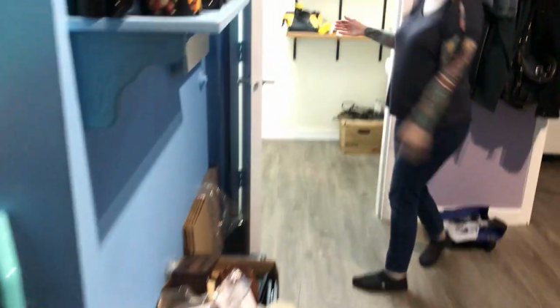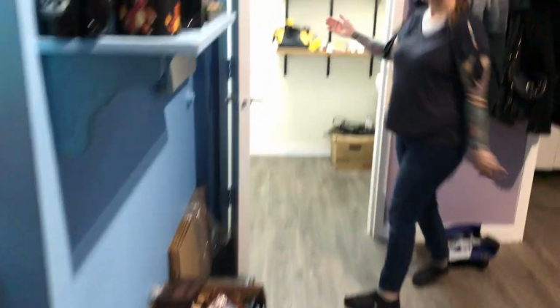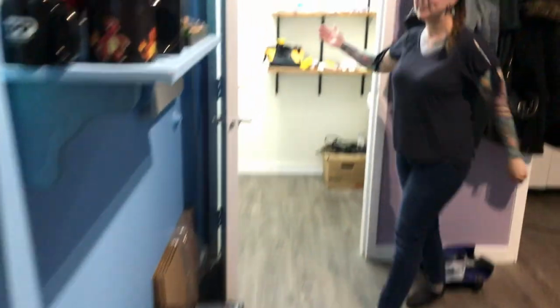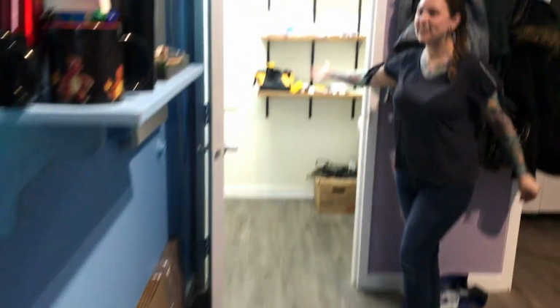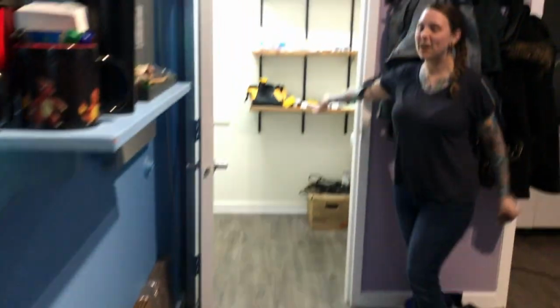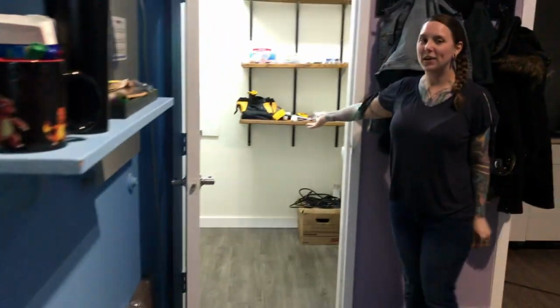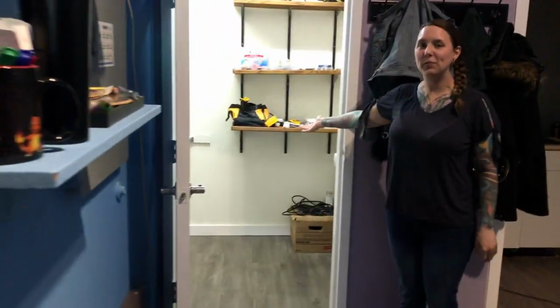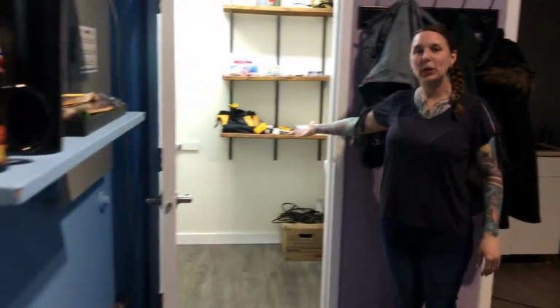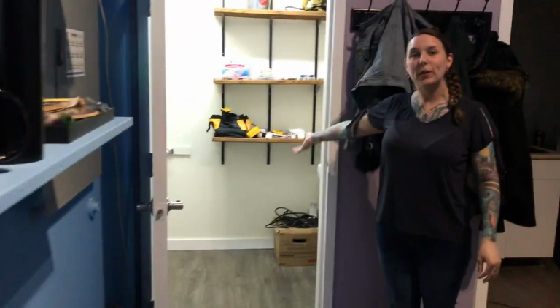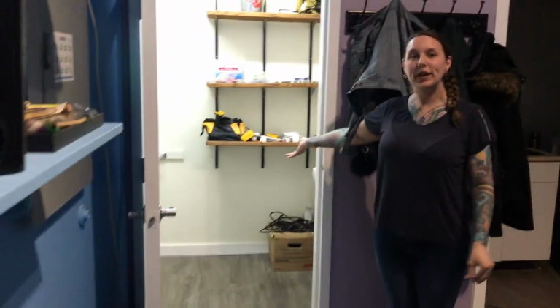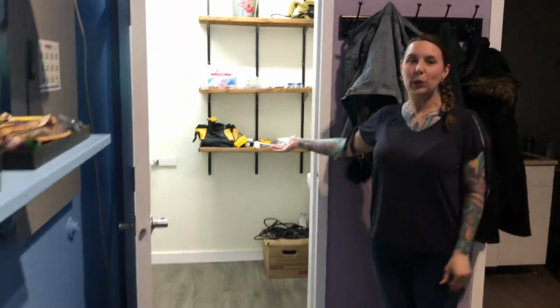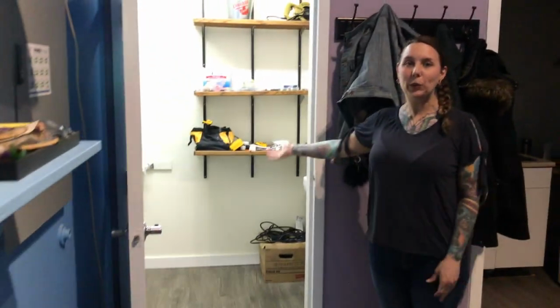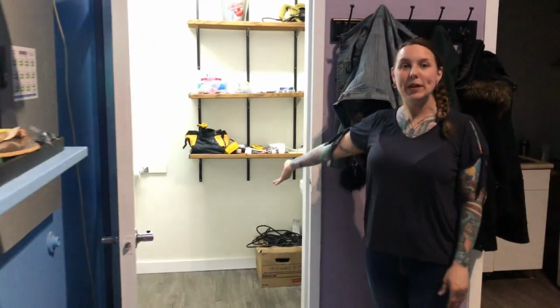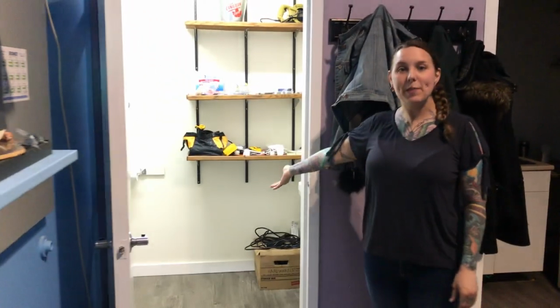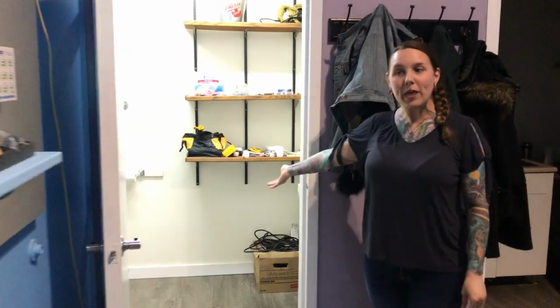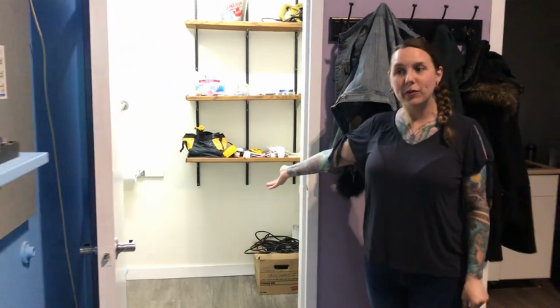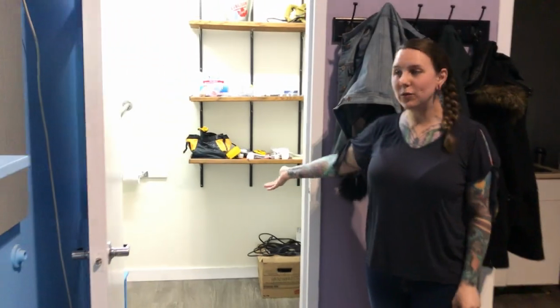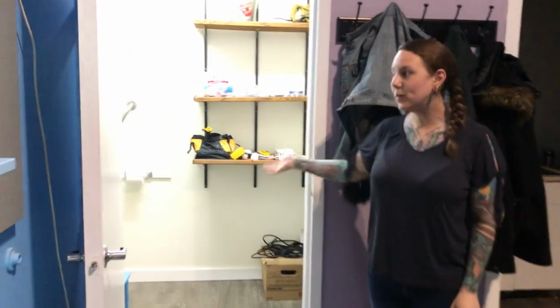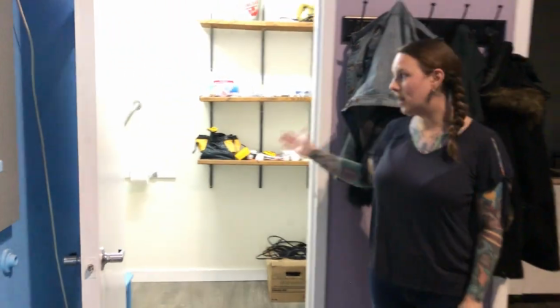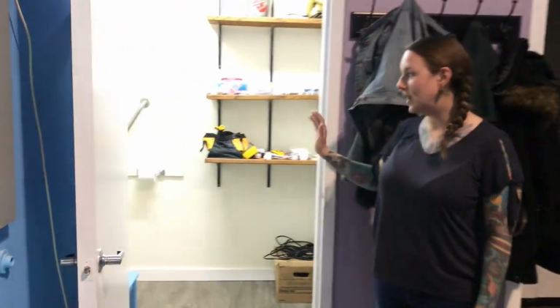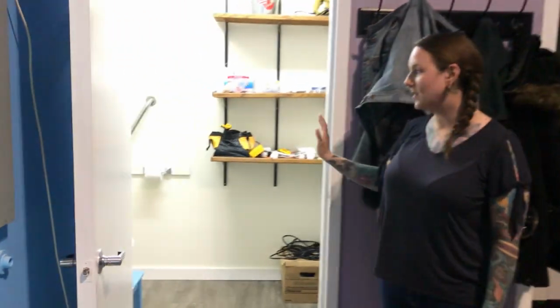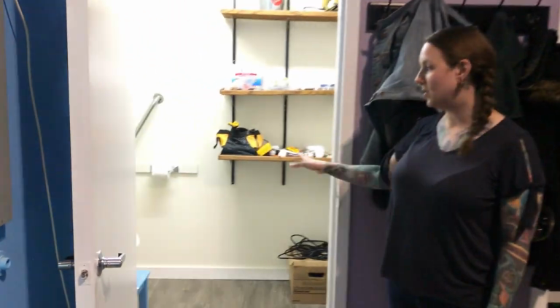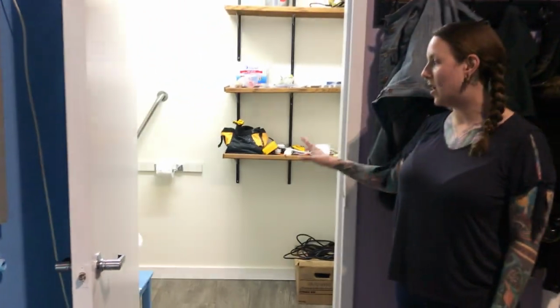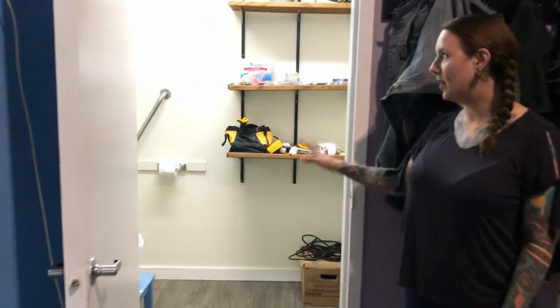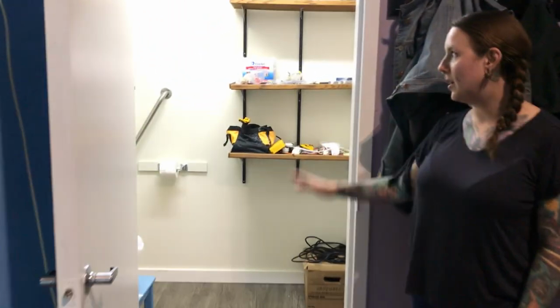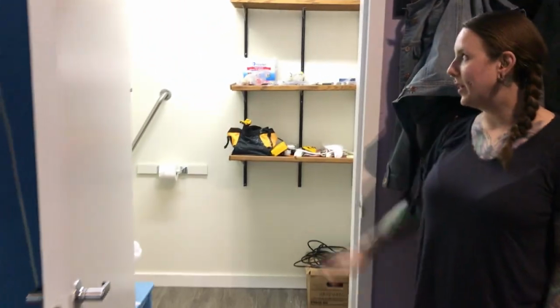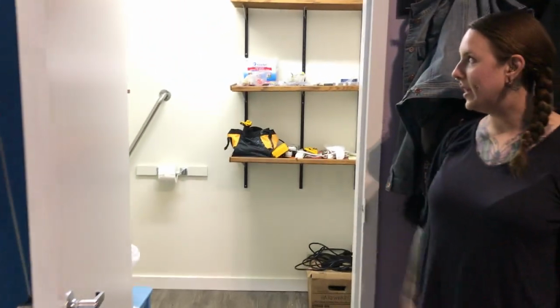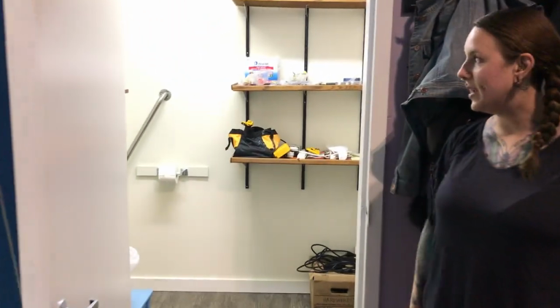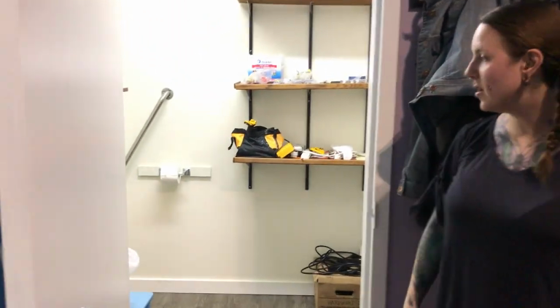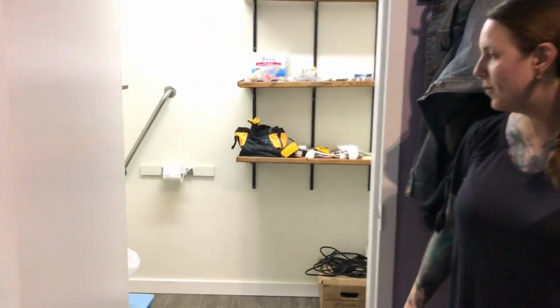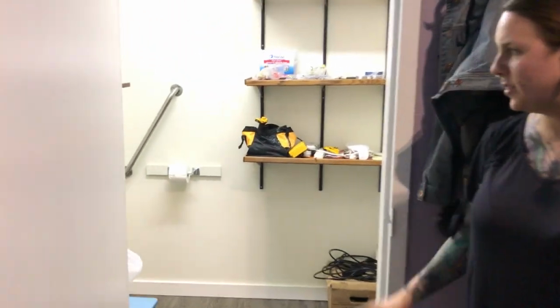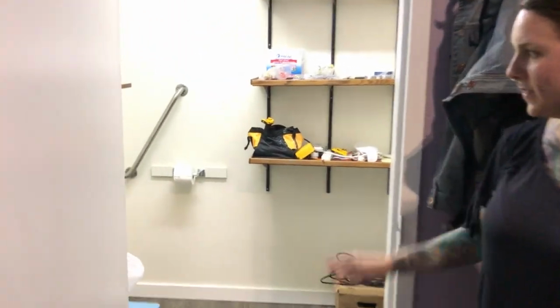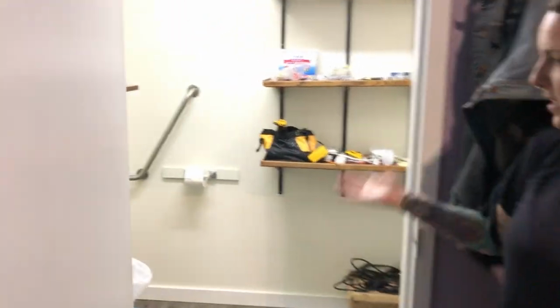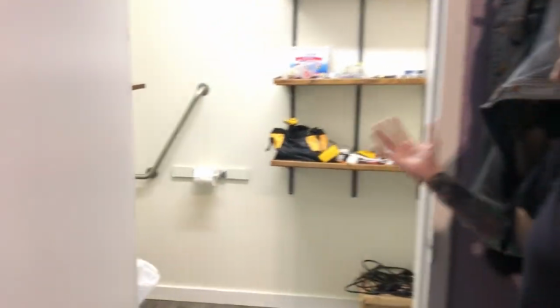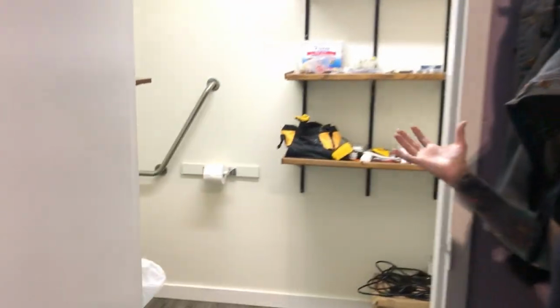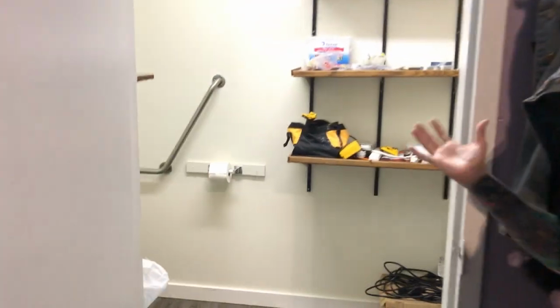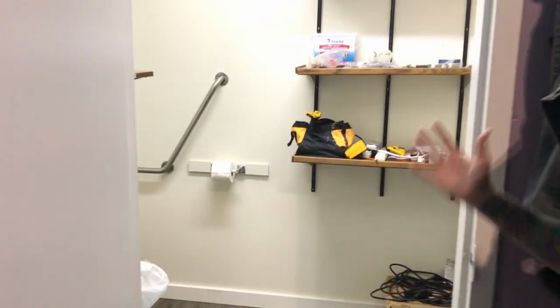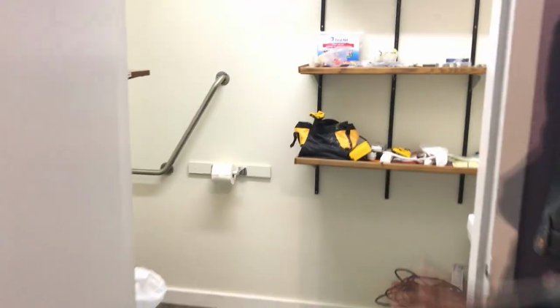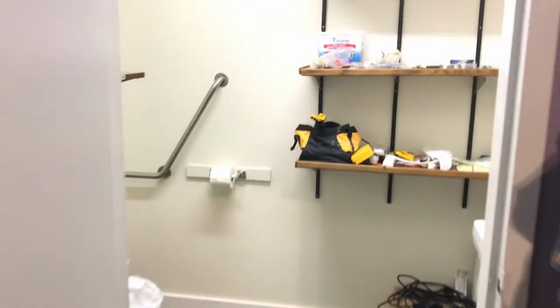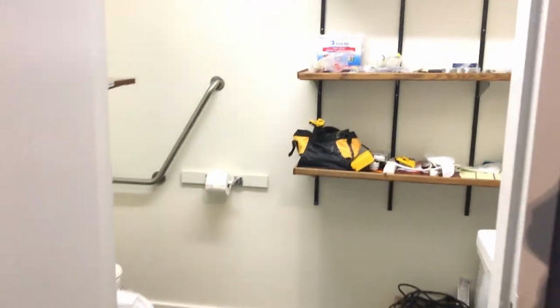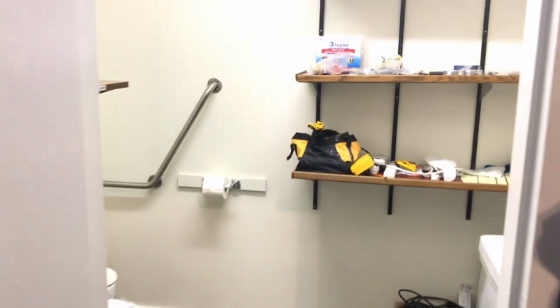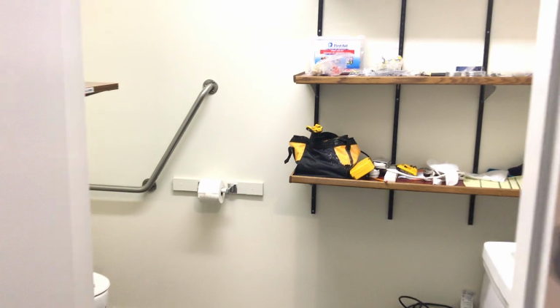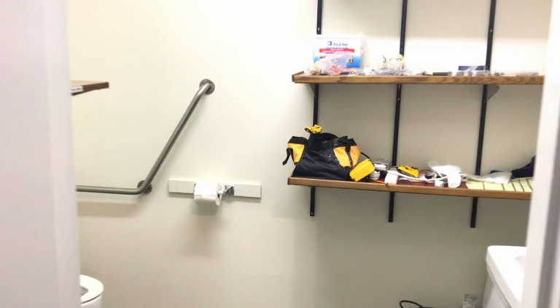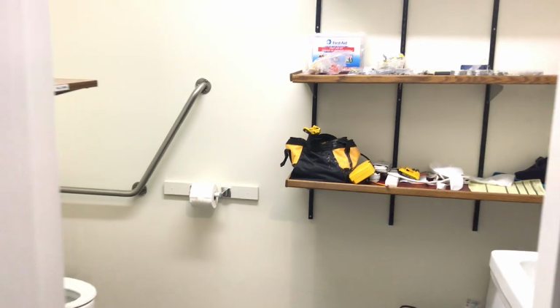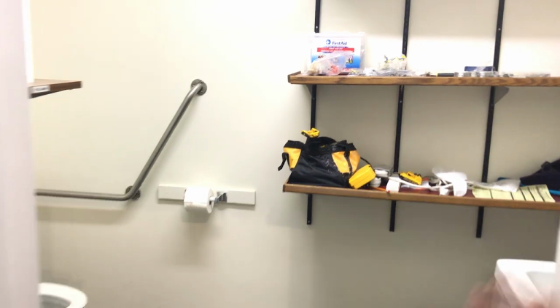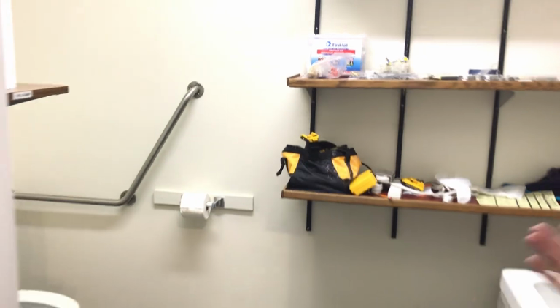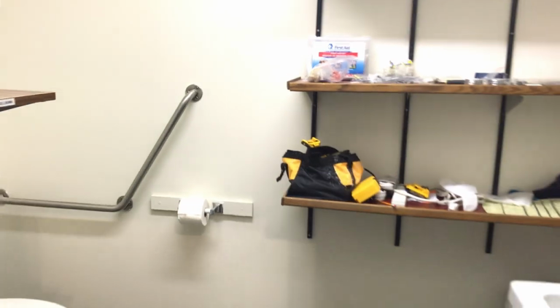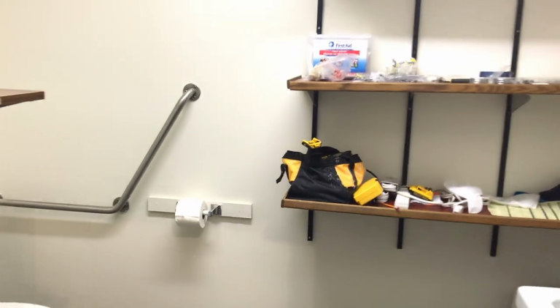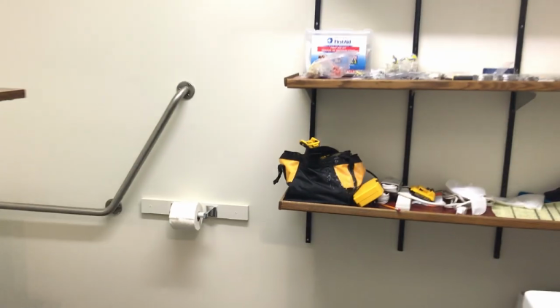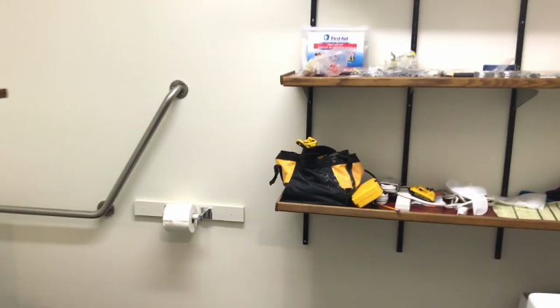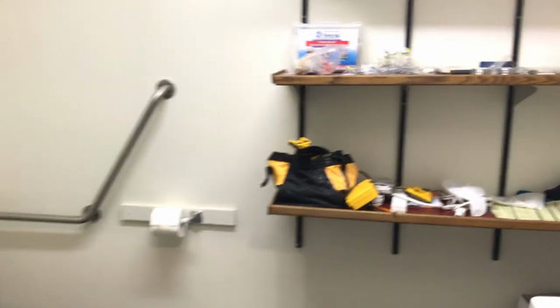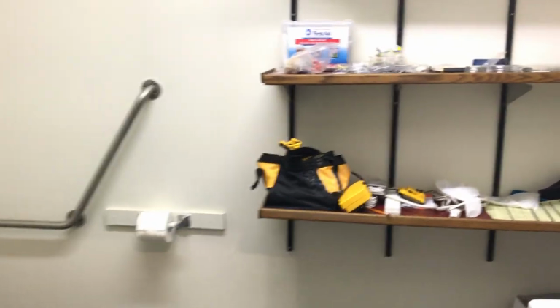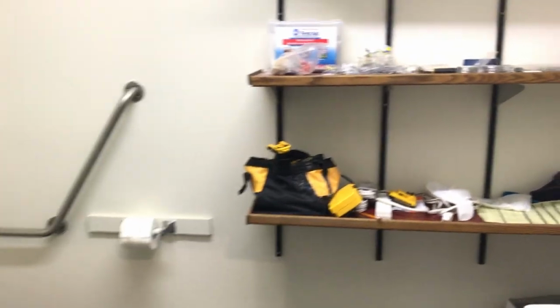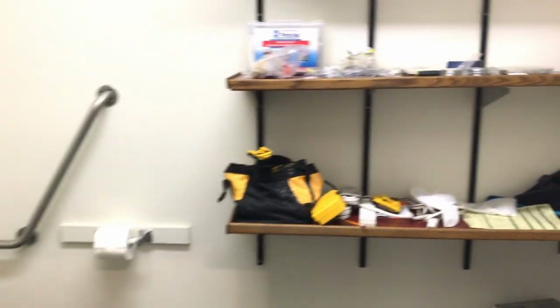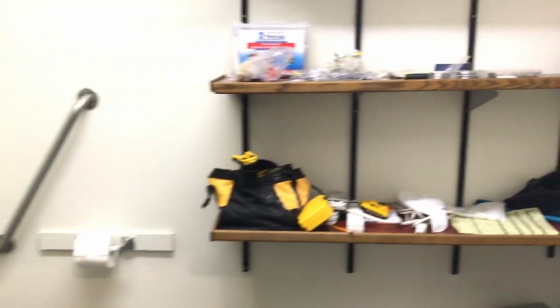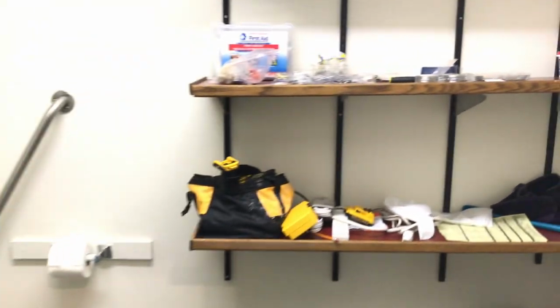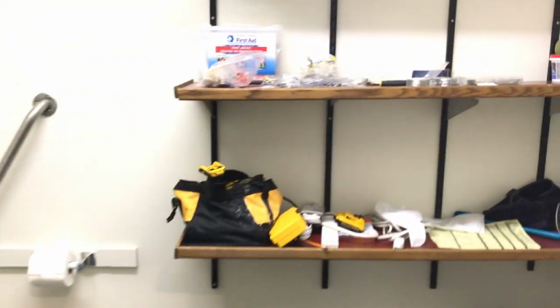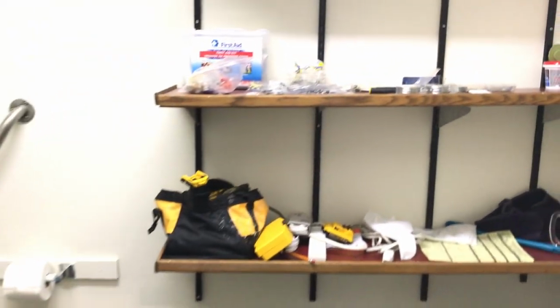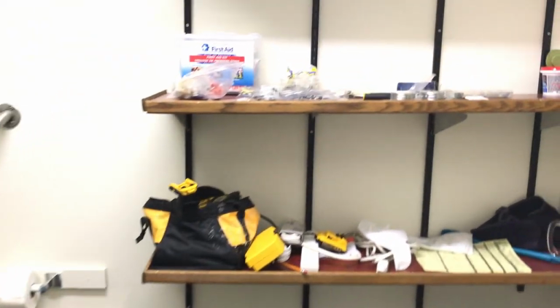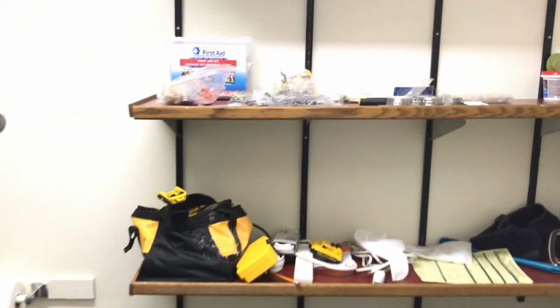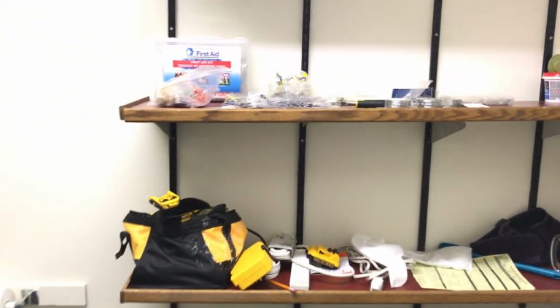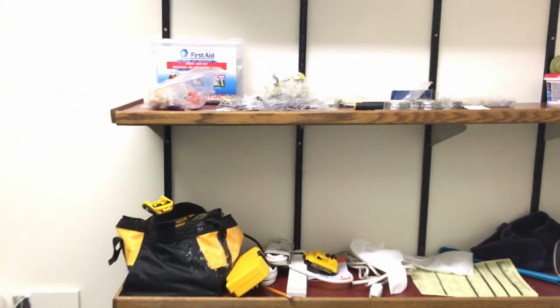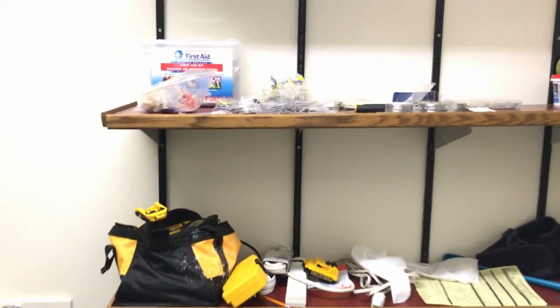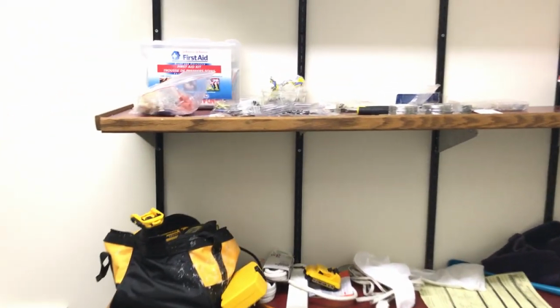This is our employee-only bathroom. Clients are not allowed in here. We just keep more storage supplies and a lot of our hardware and stuff for renovations.